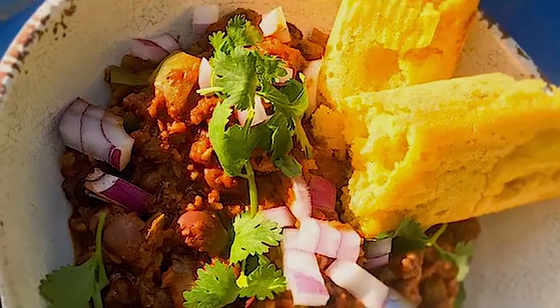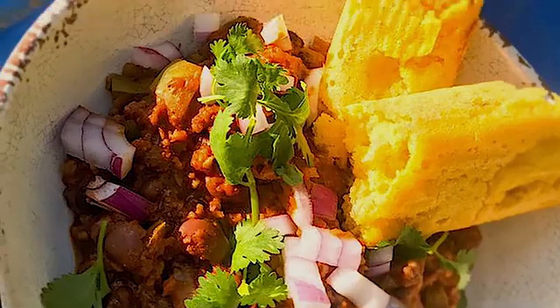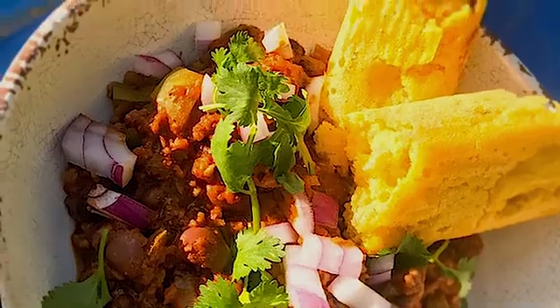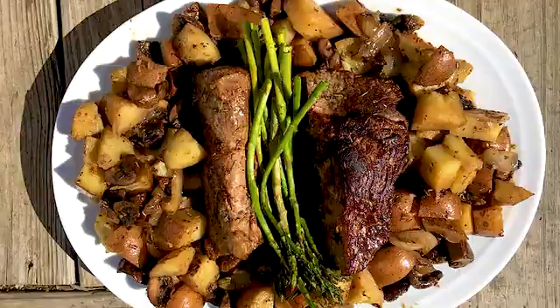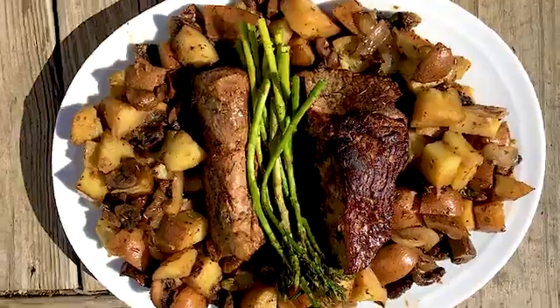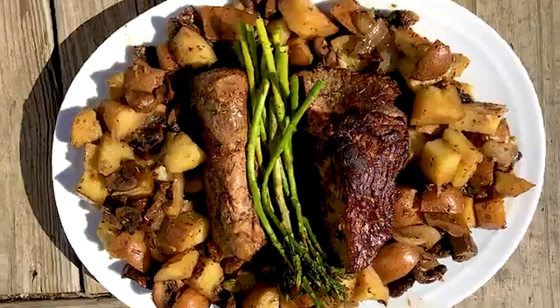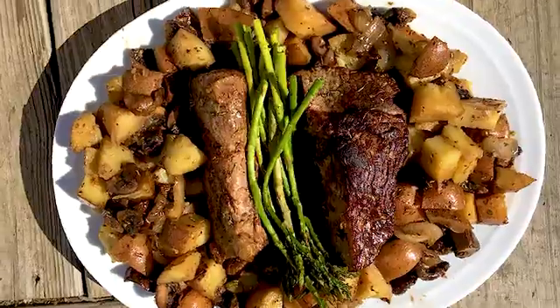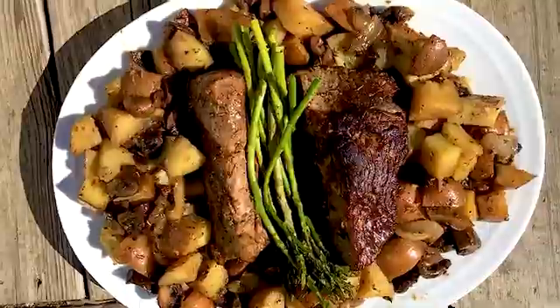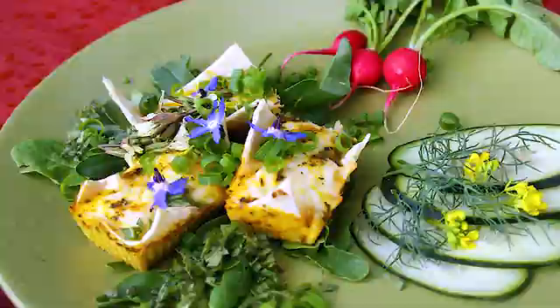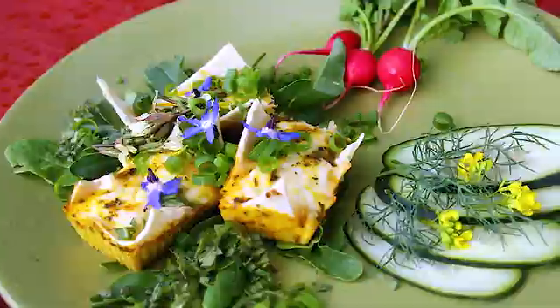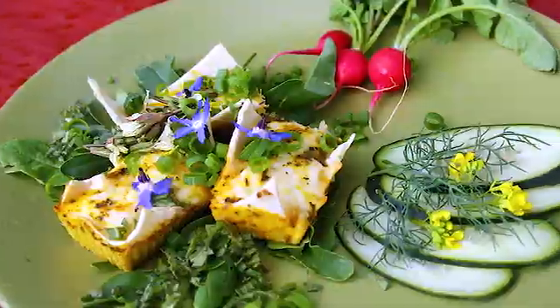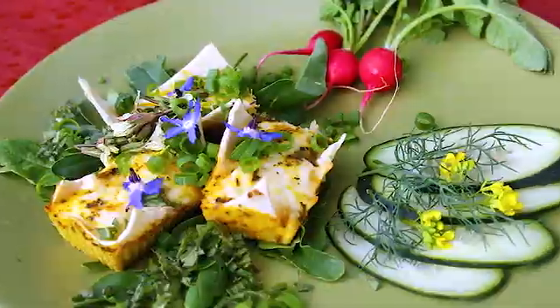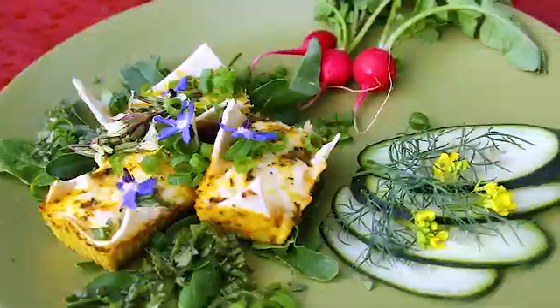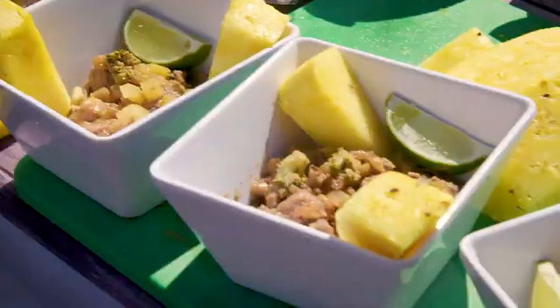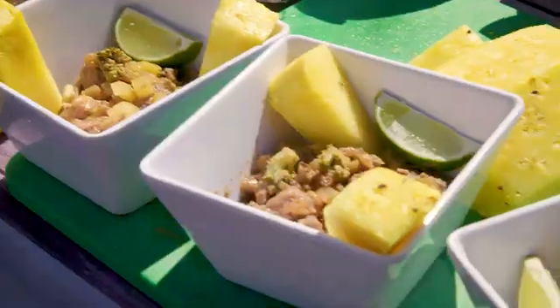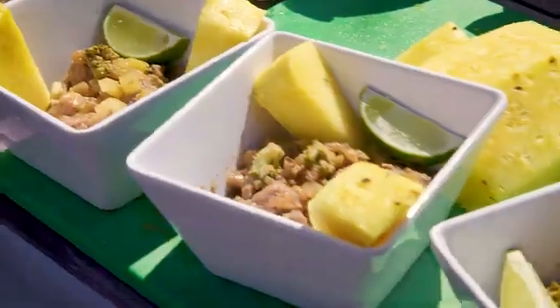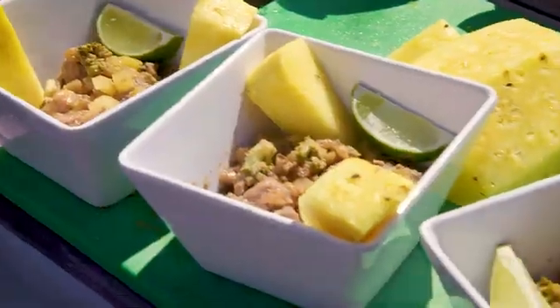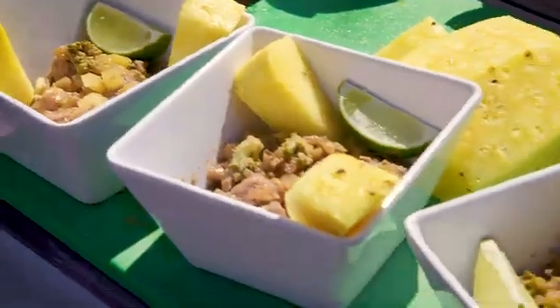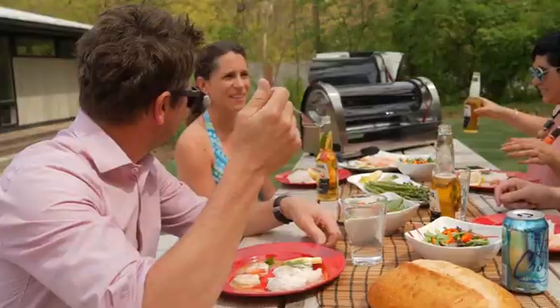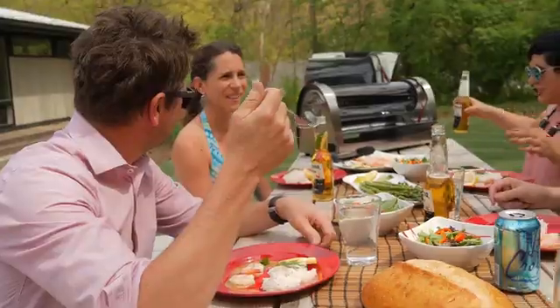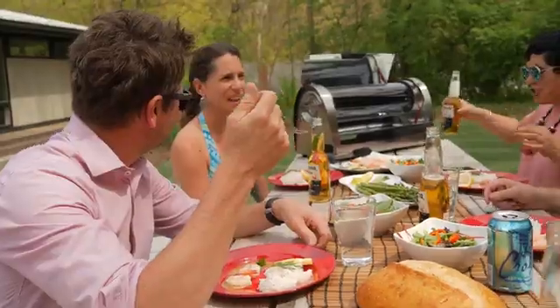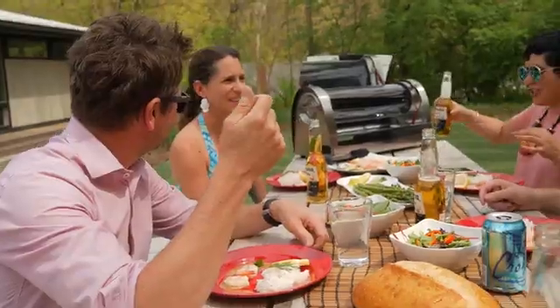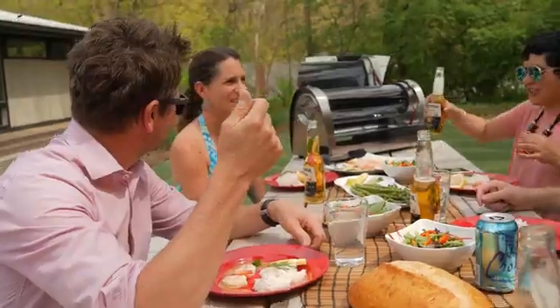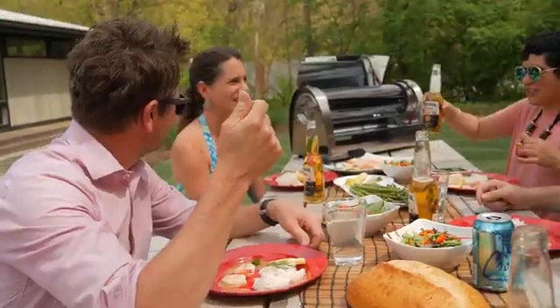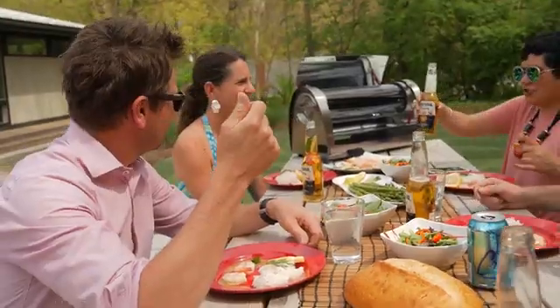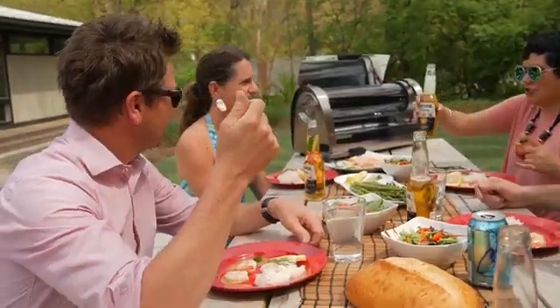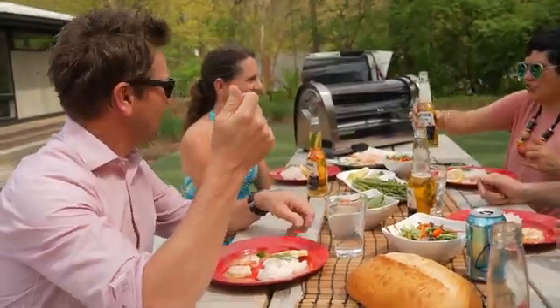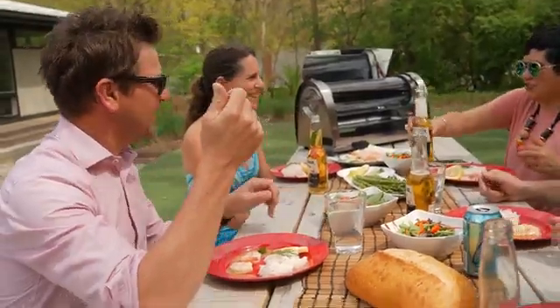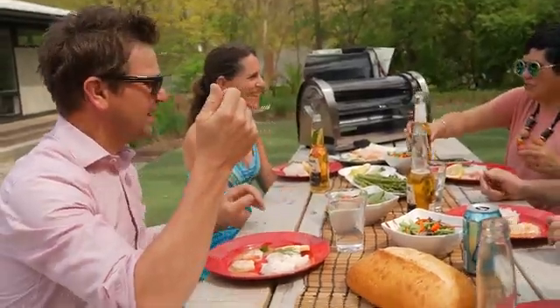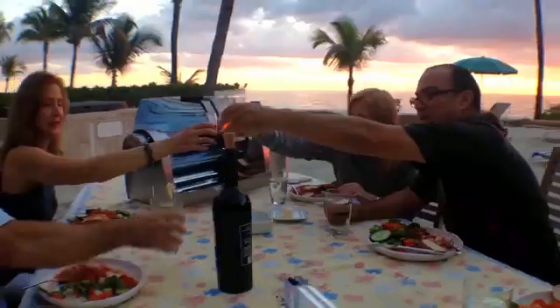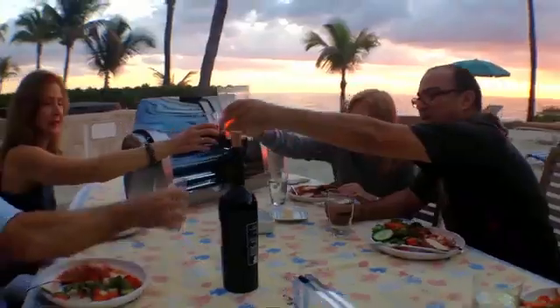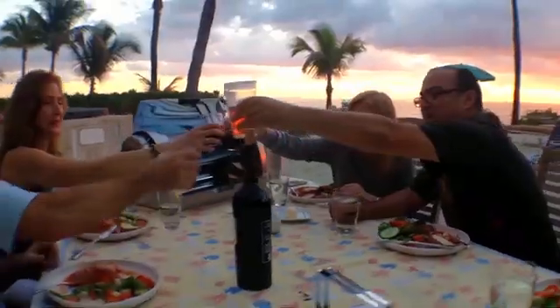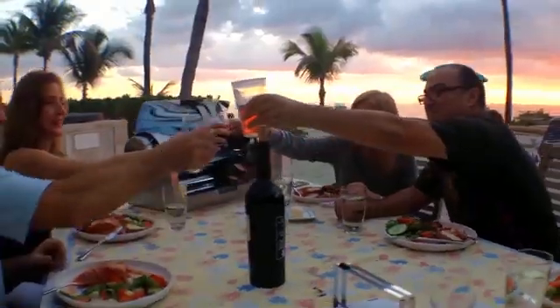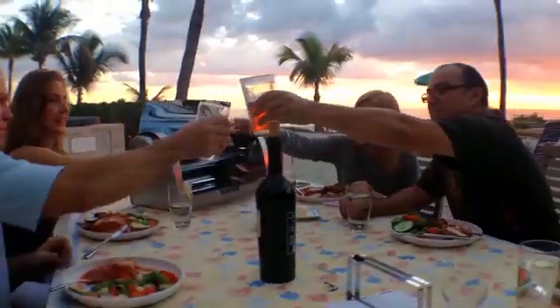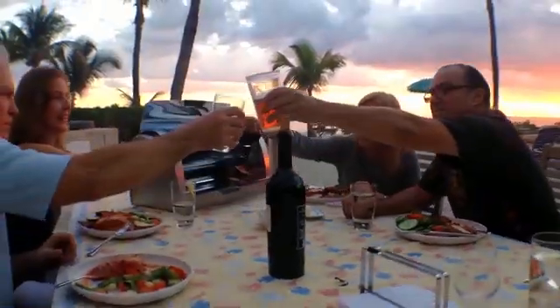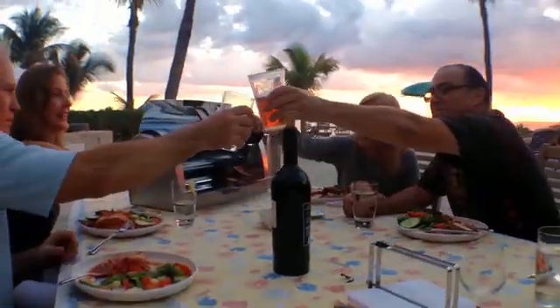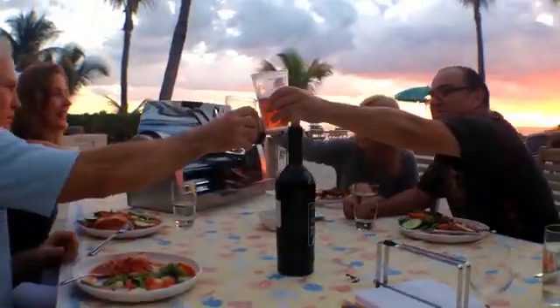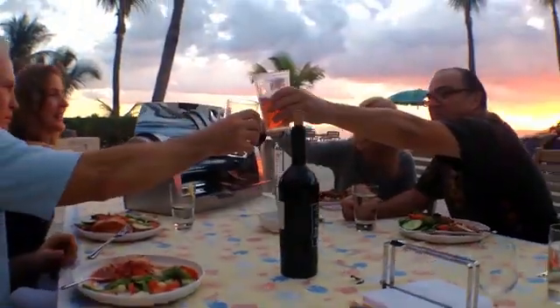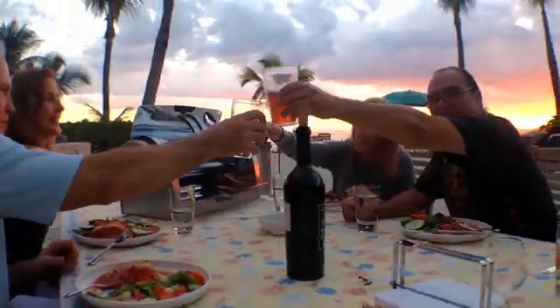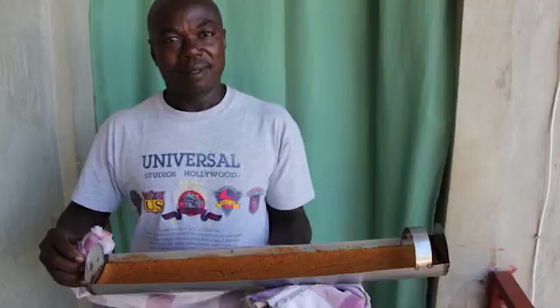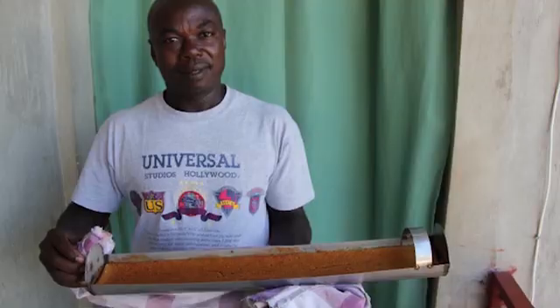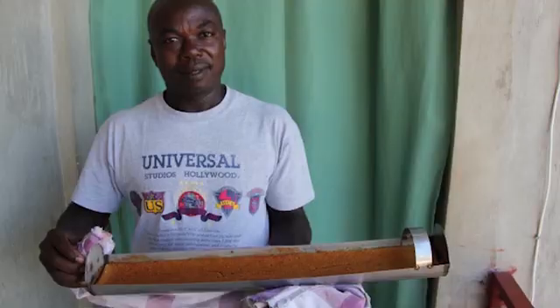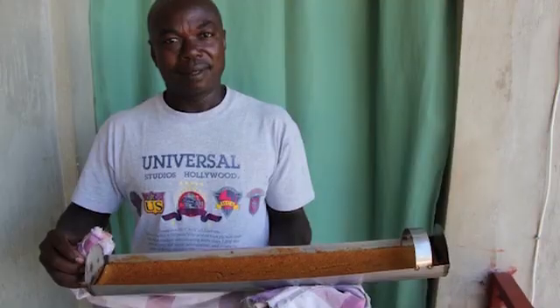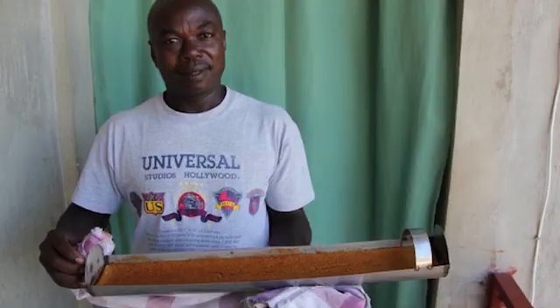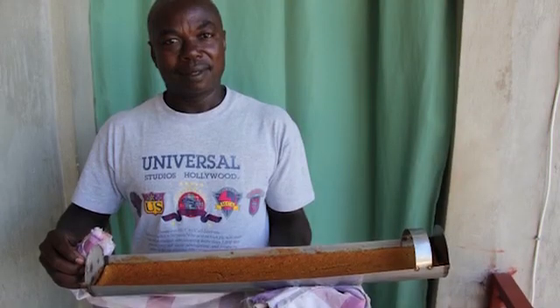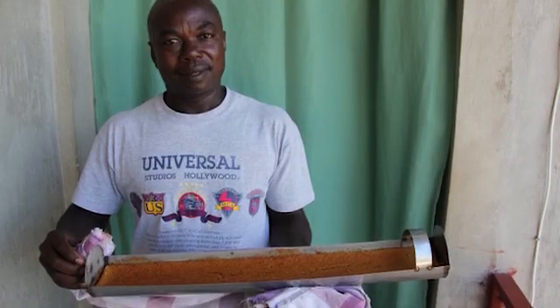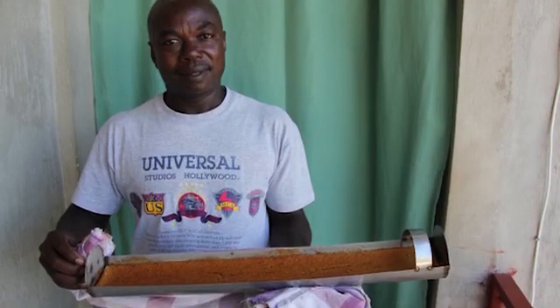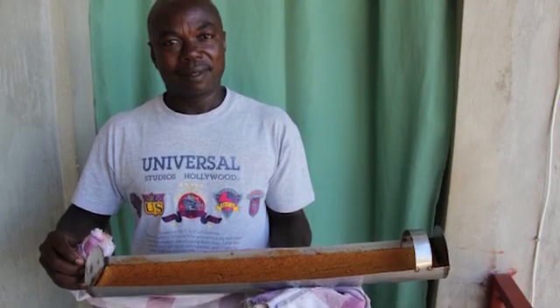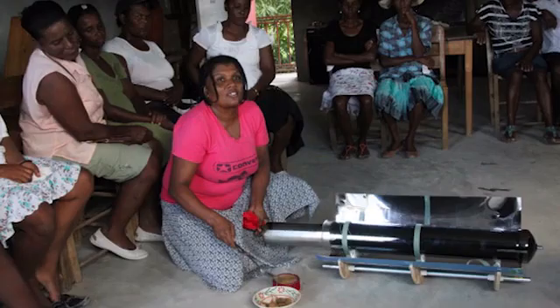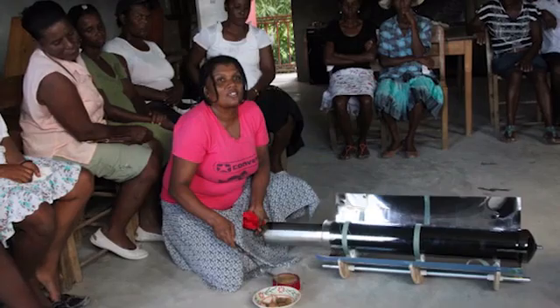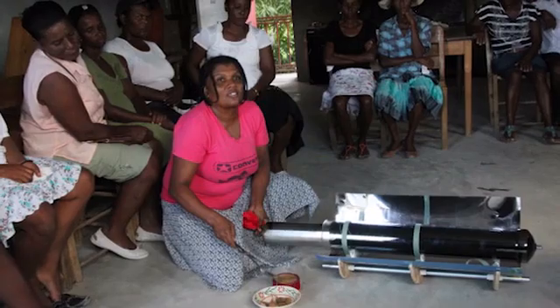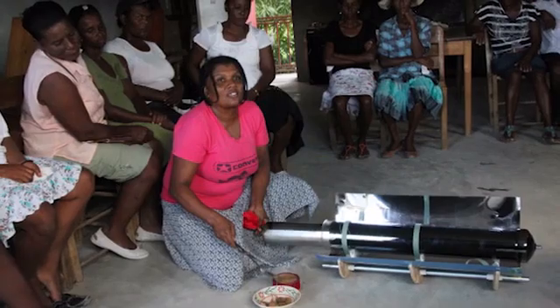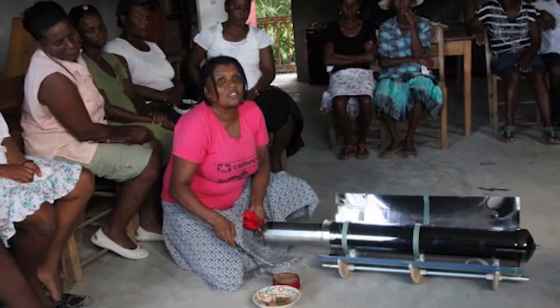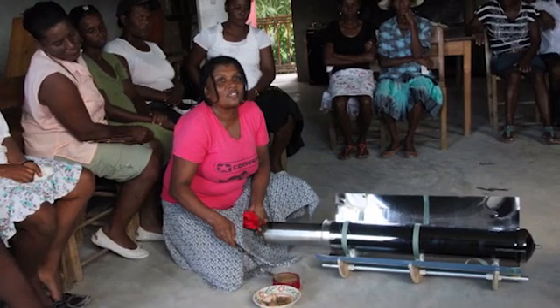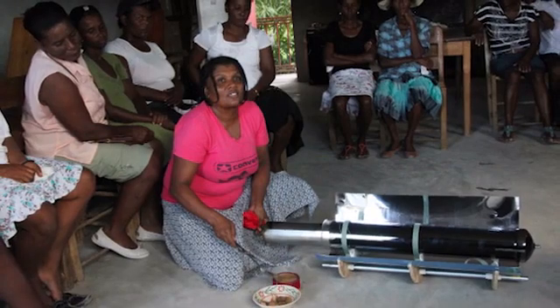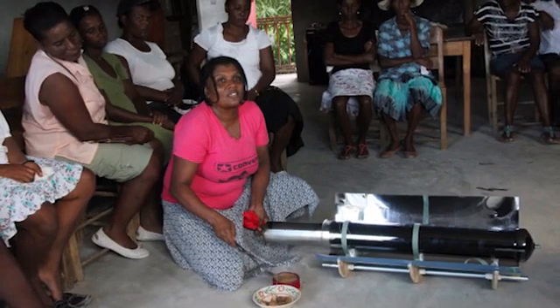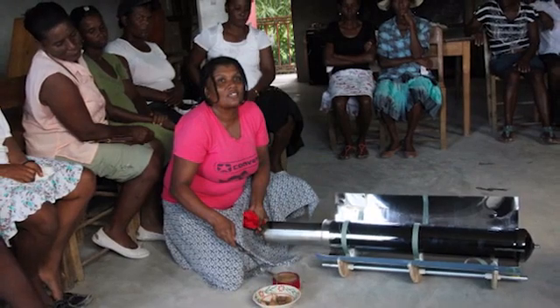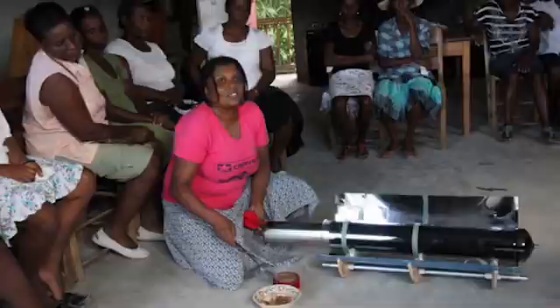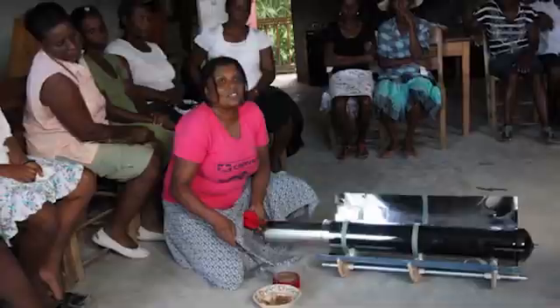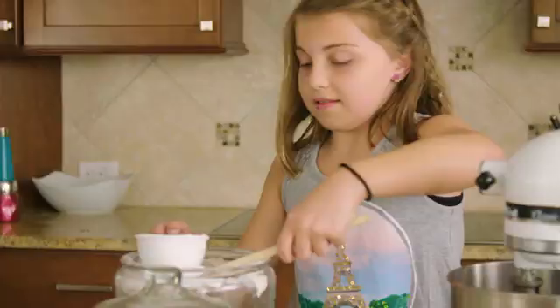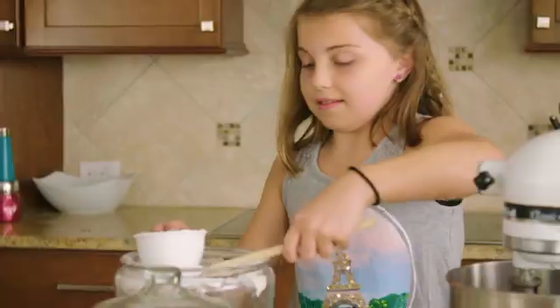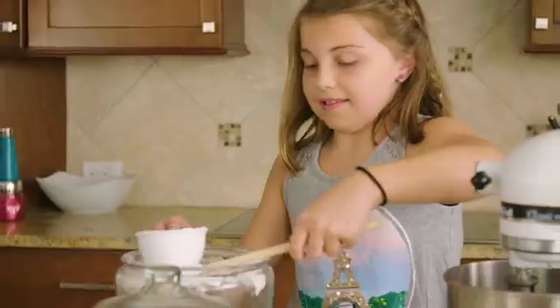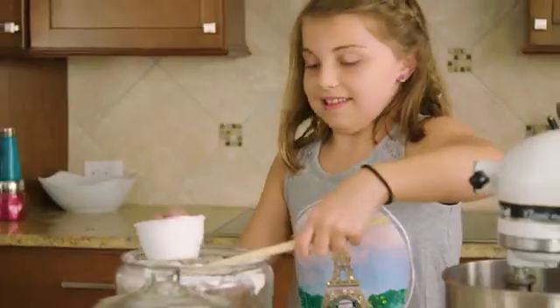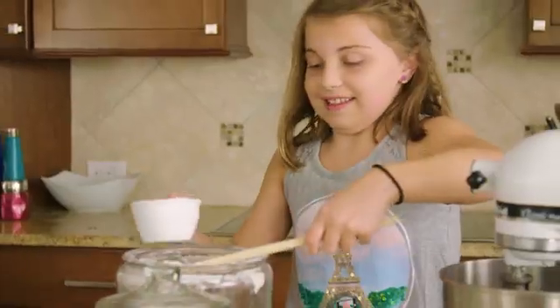Cooking made us human, and it continues to bring us together. It's an international language and an art.